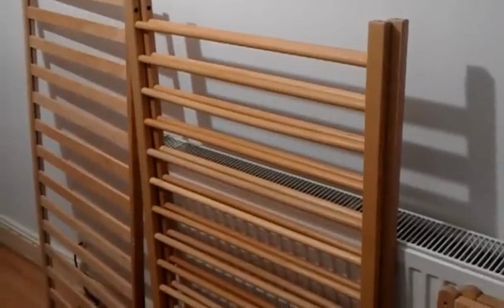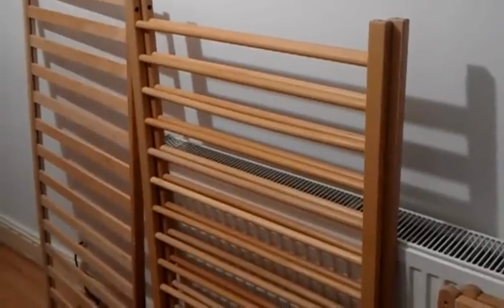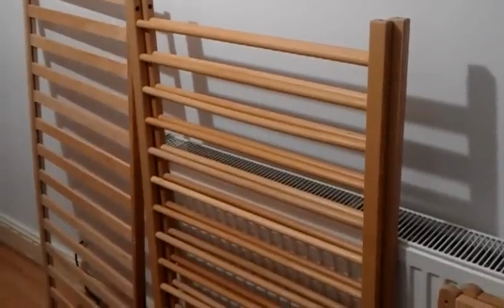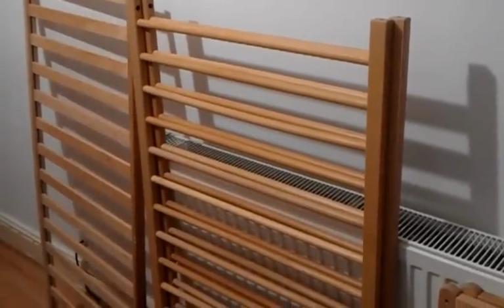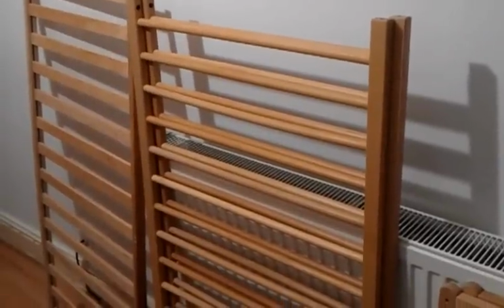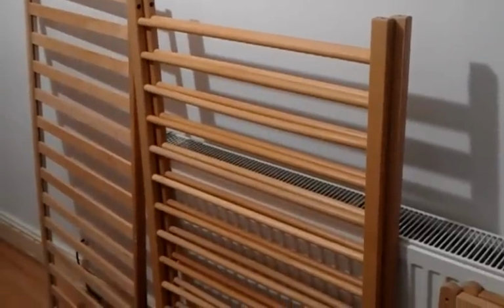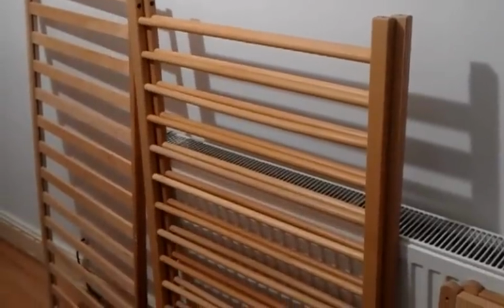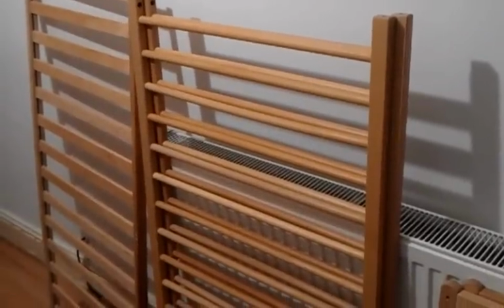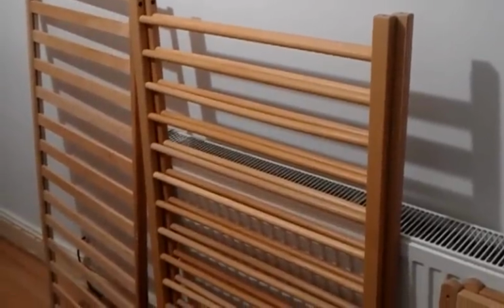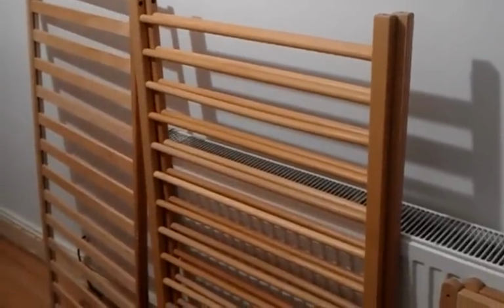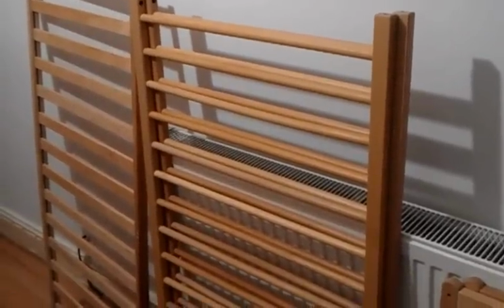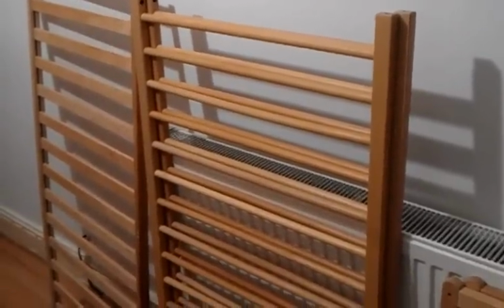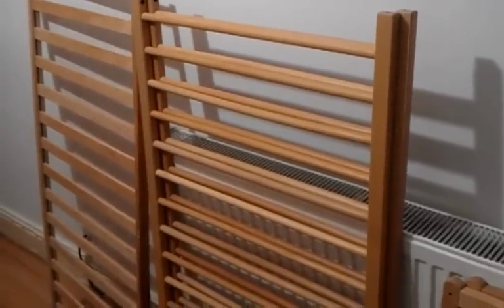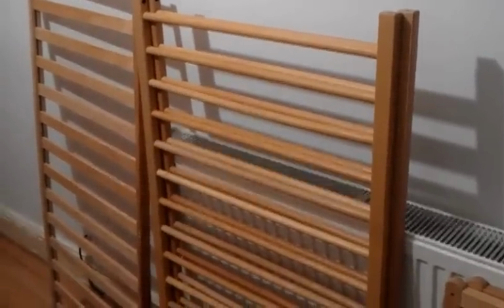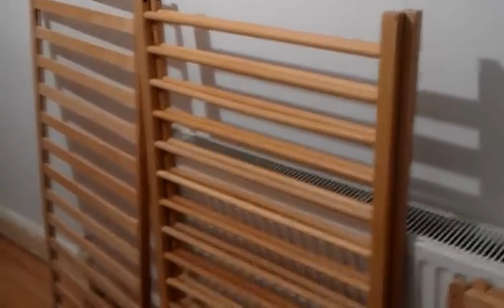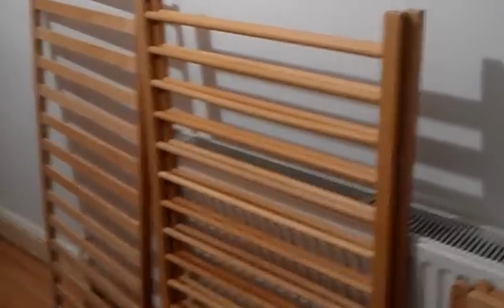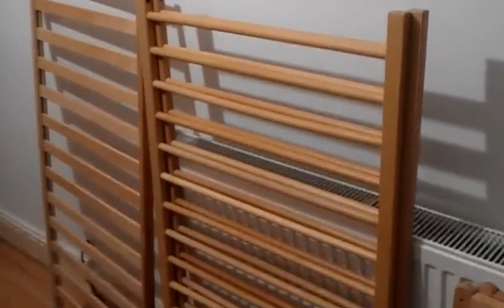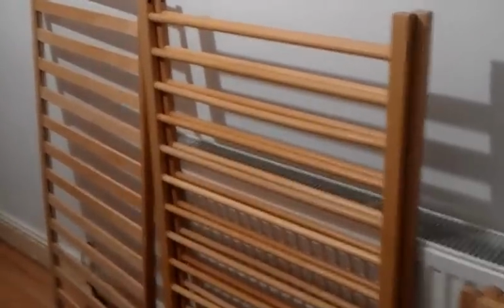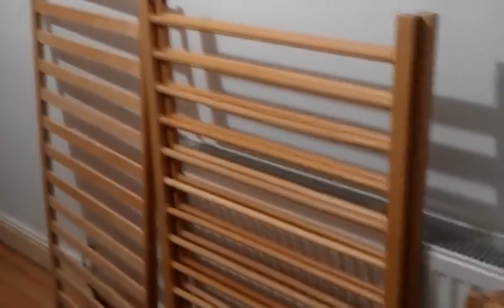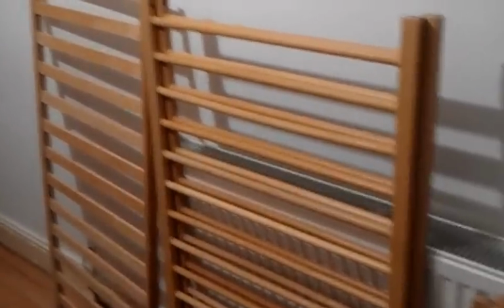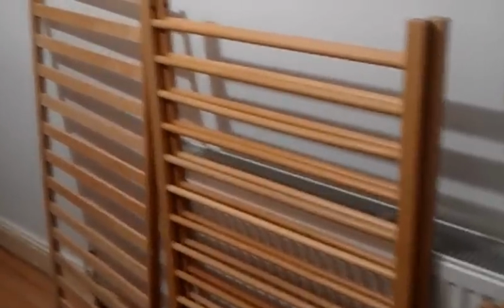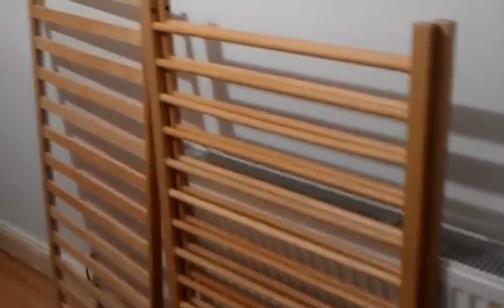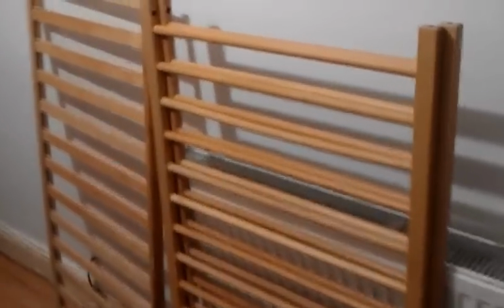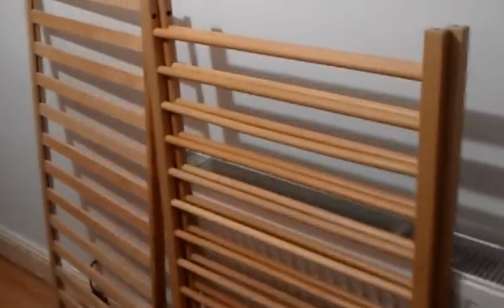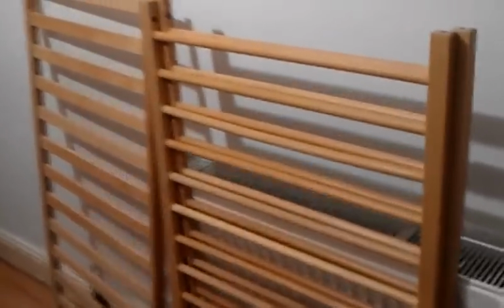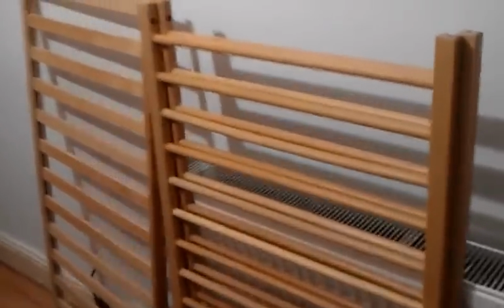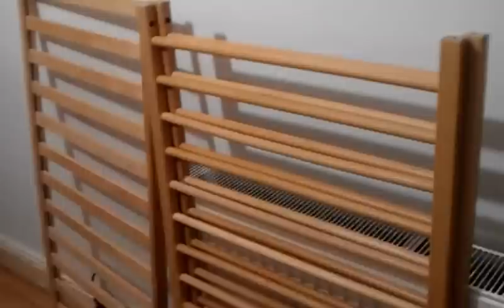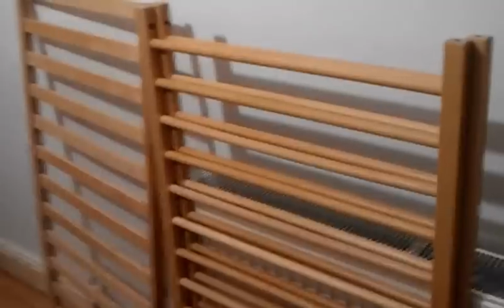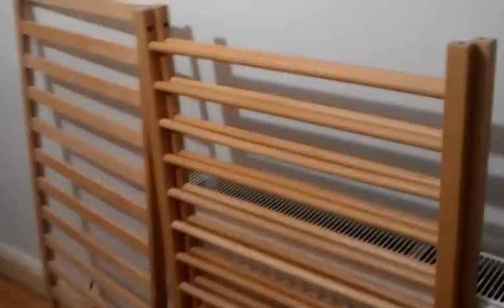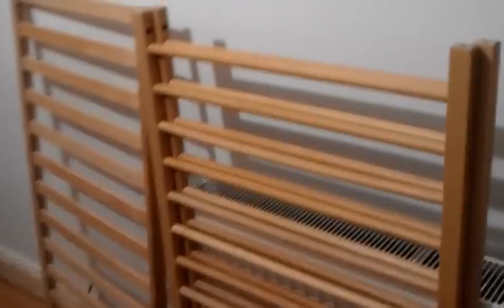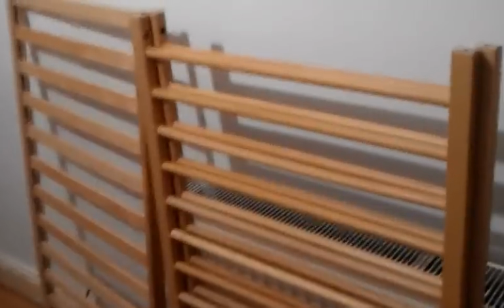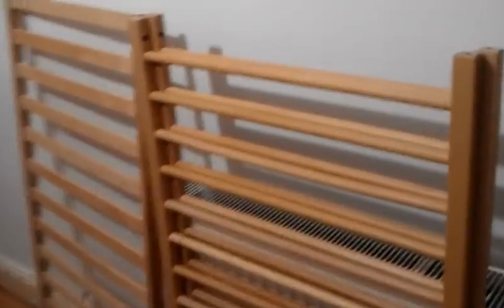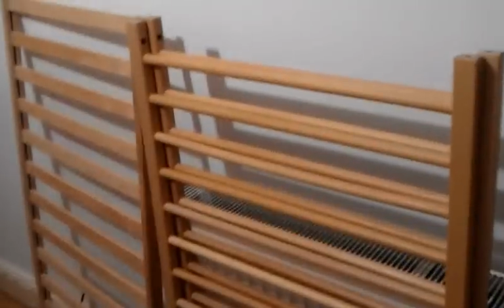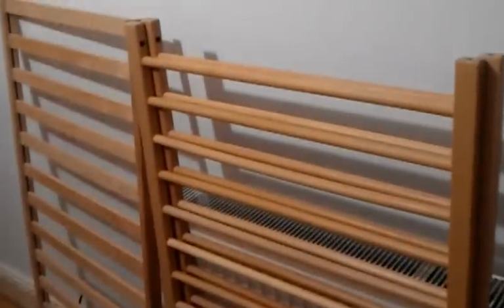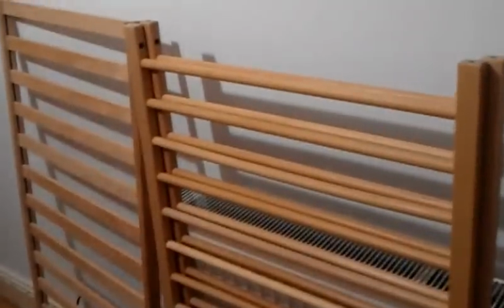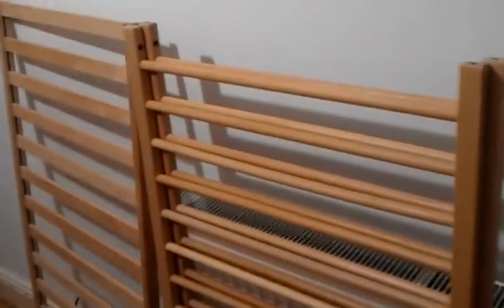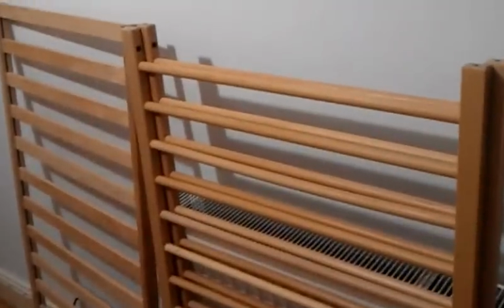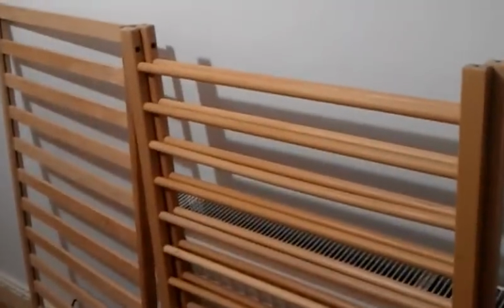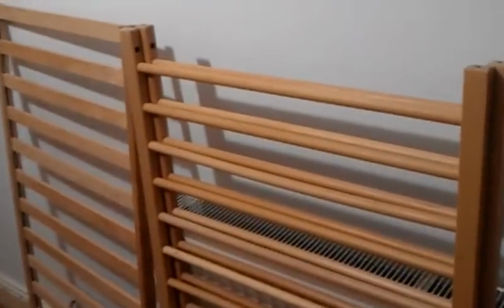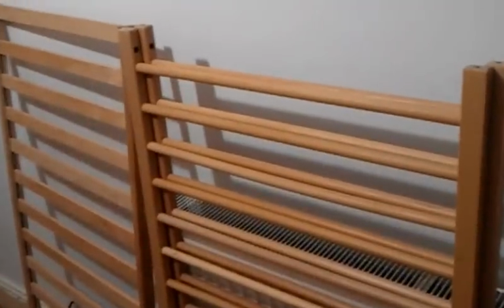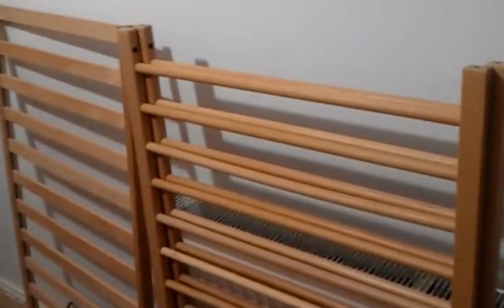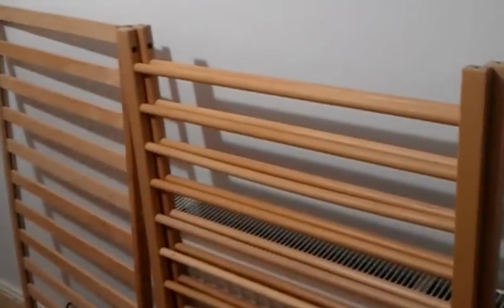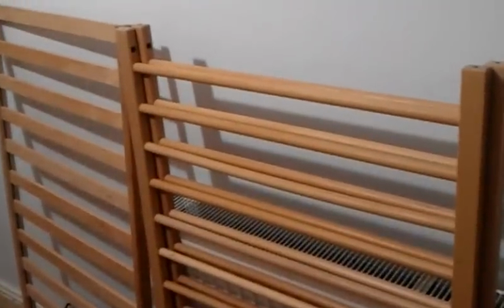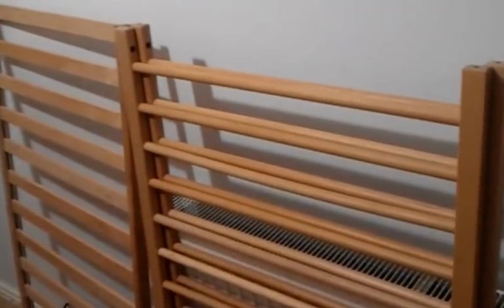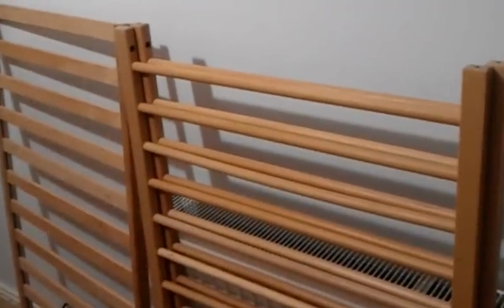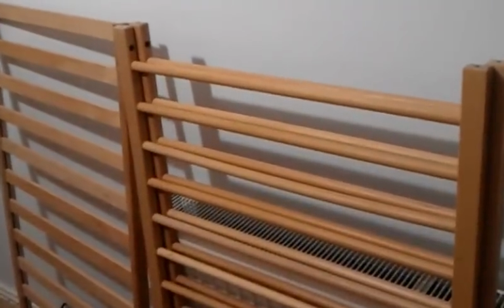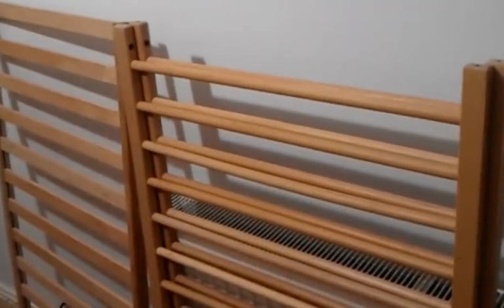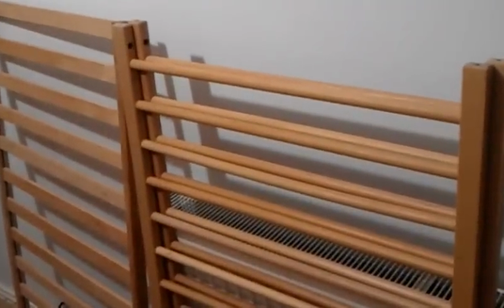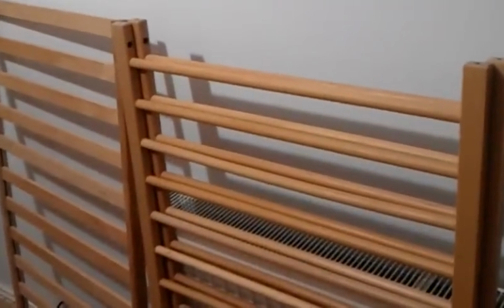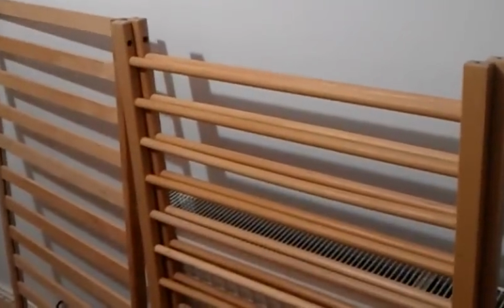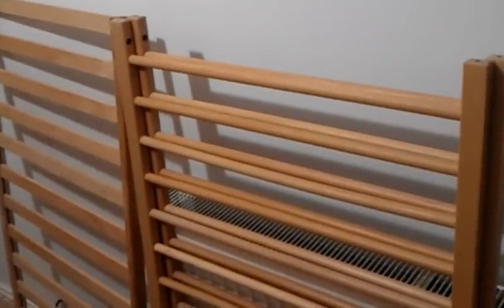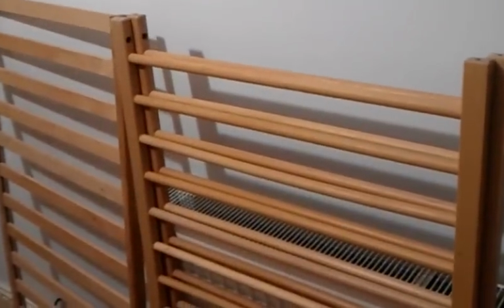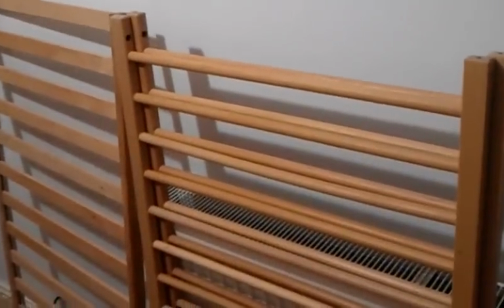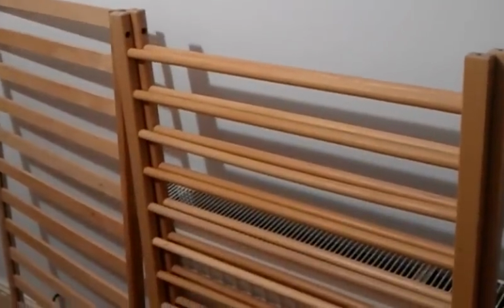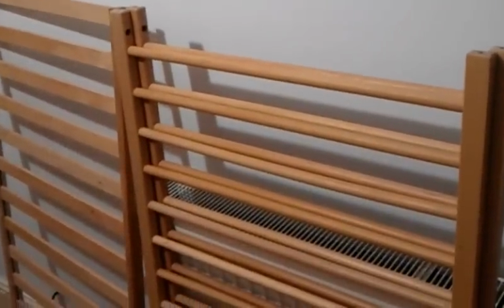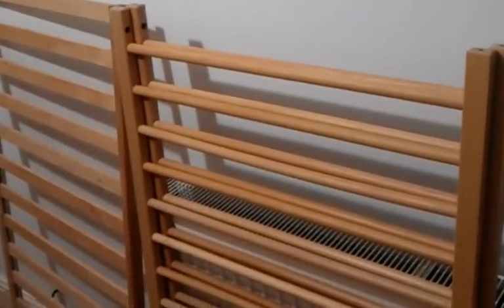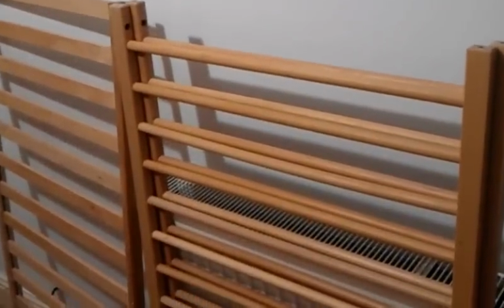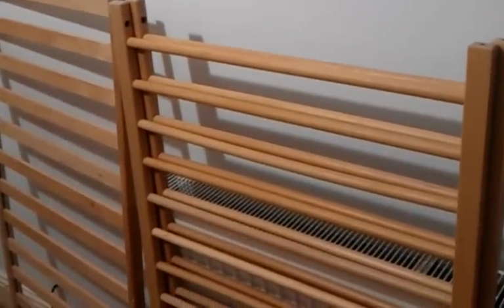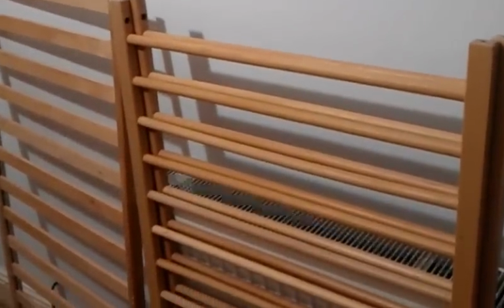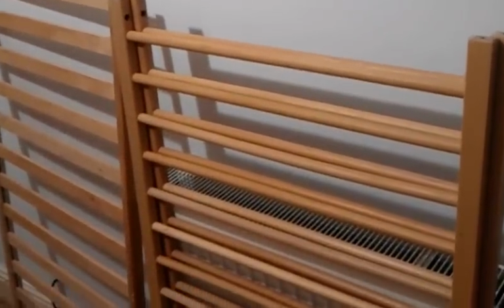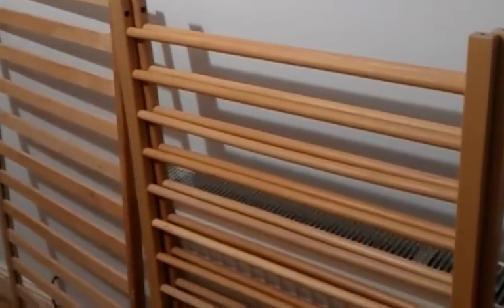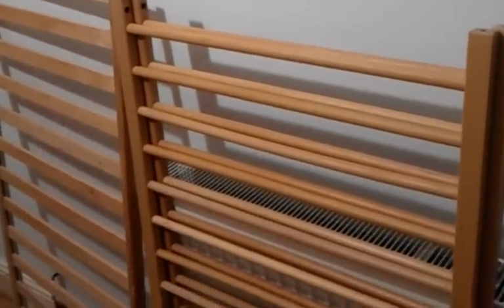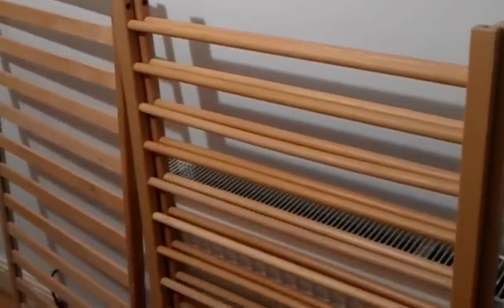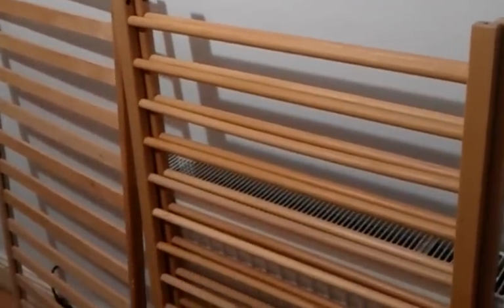Hi and welcome to this video. In this video I am going to show you how to assemble a Mothercare baby cot.